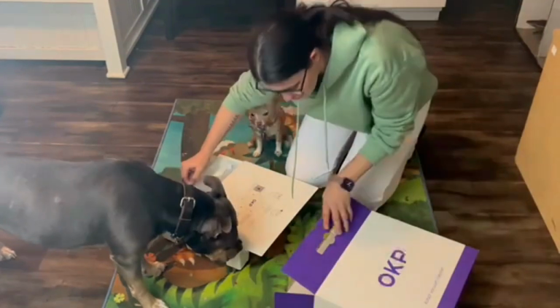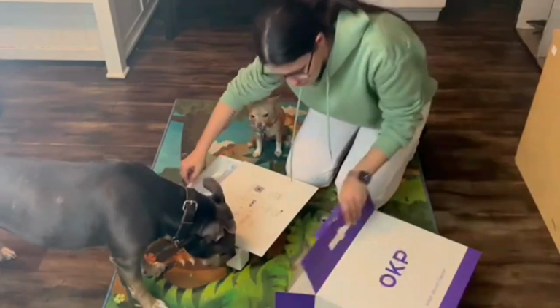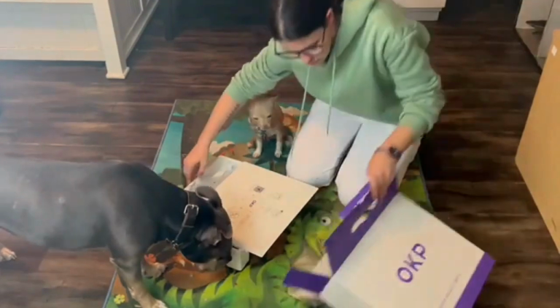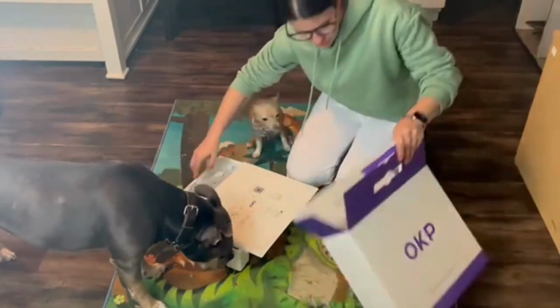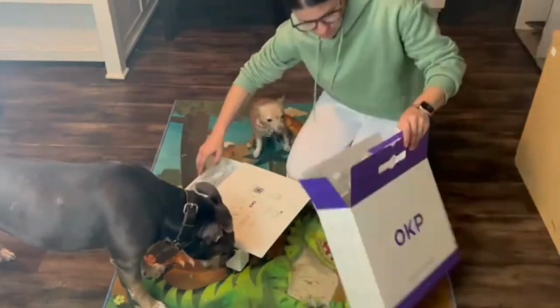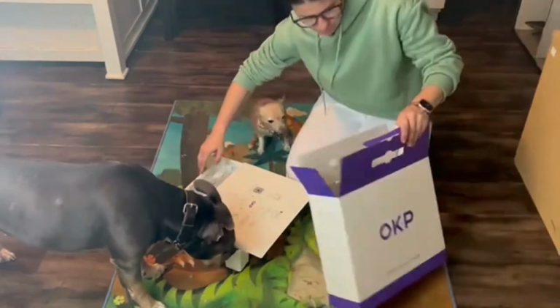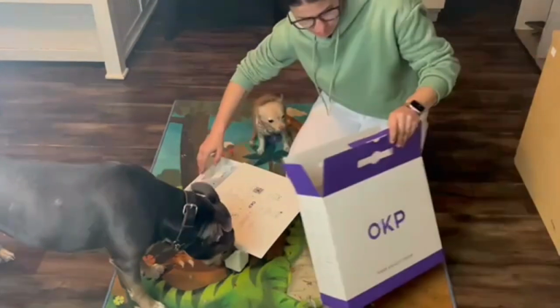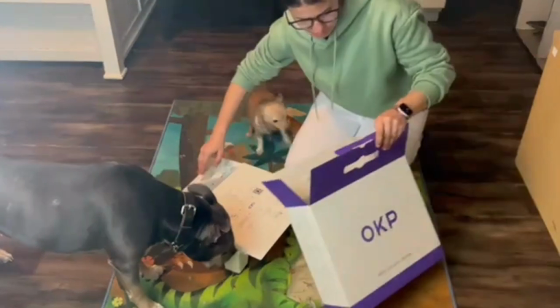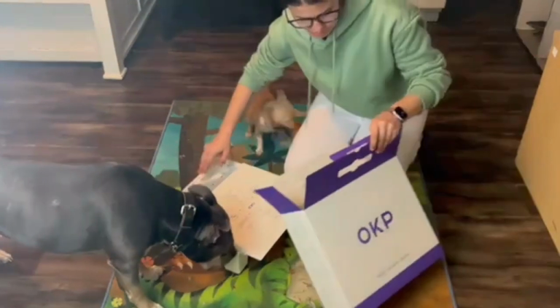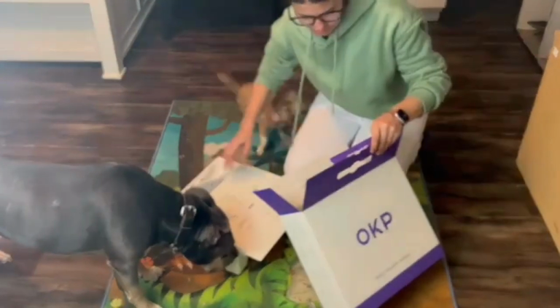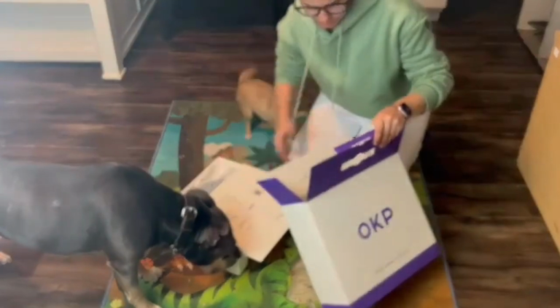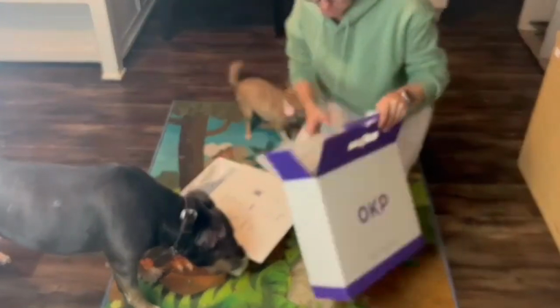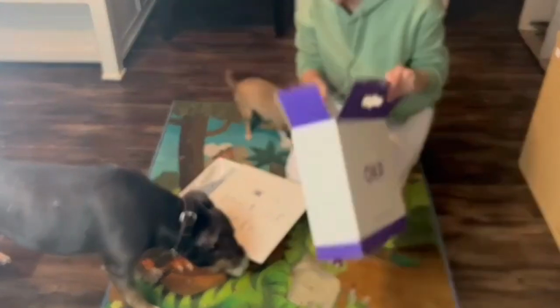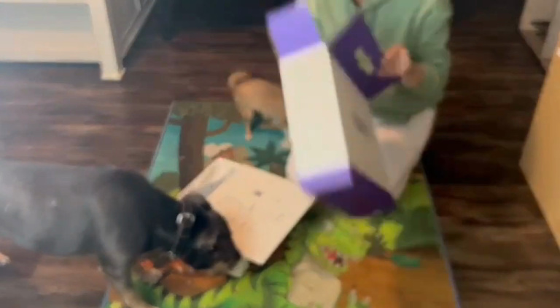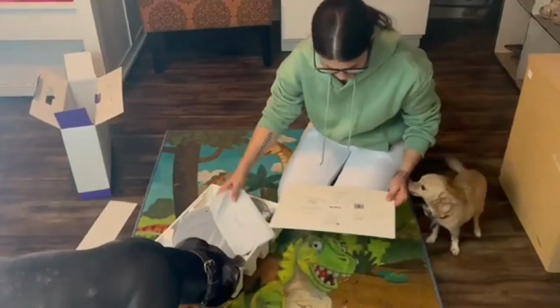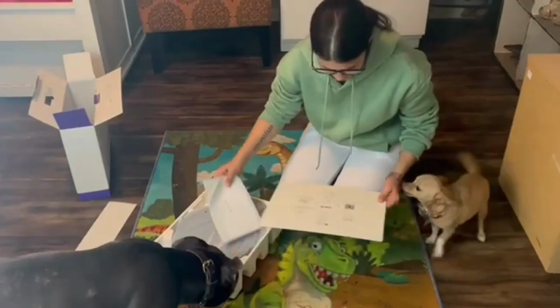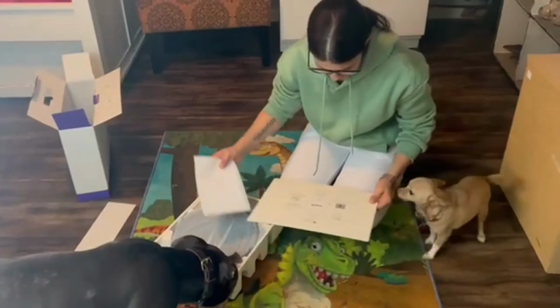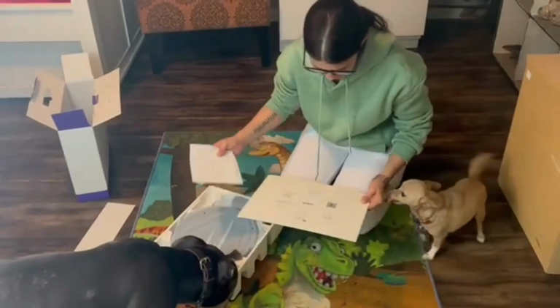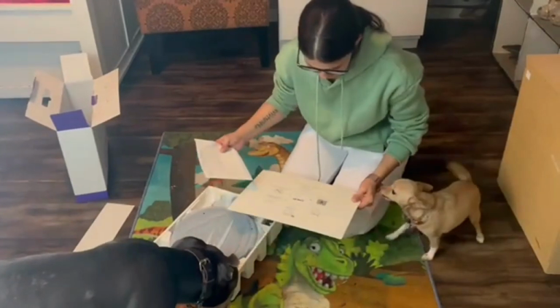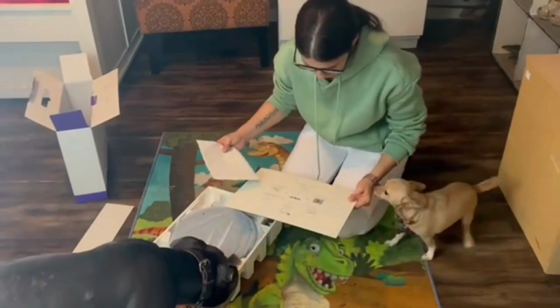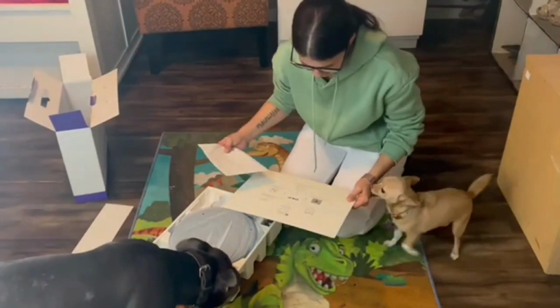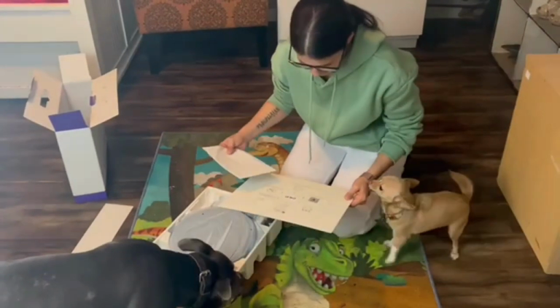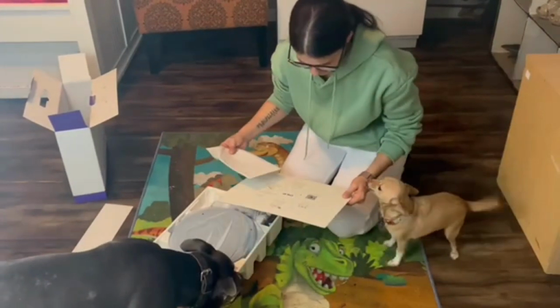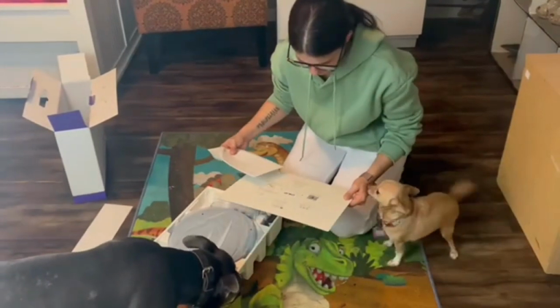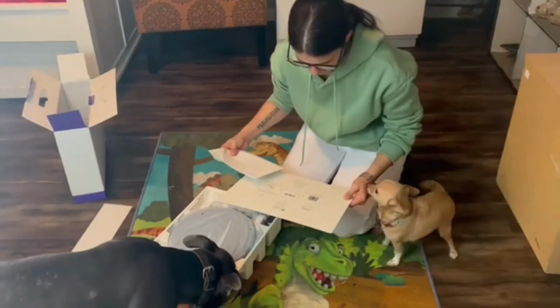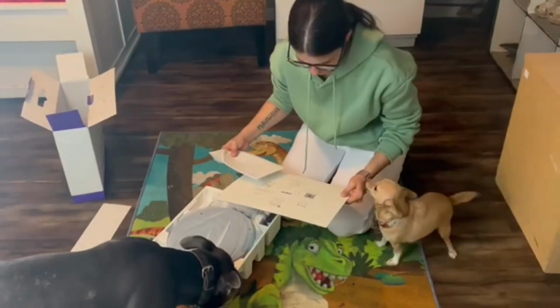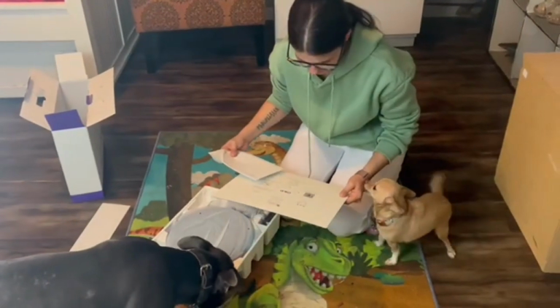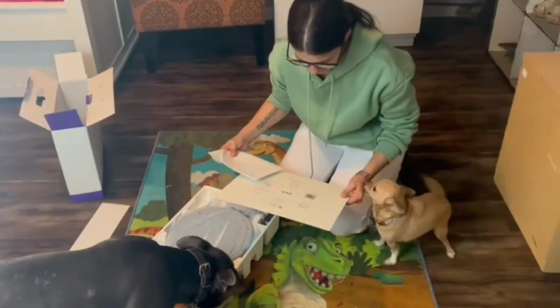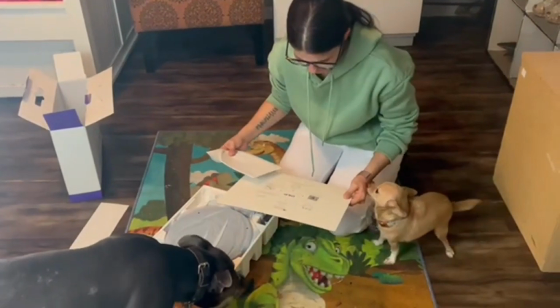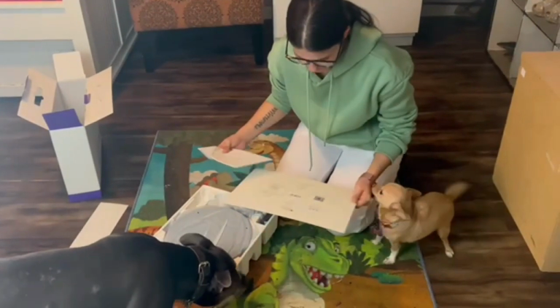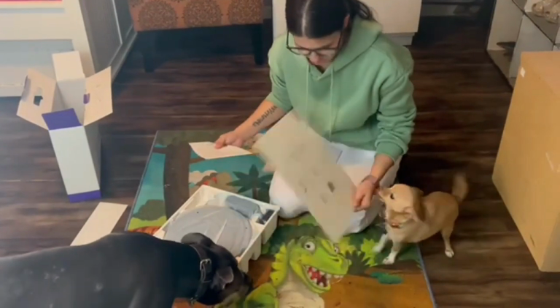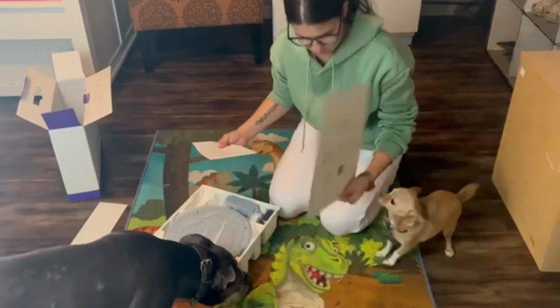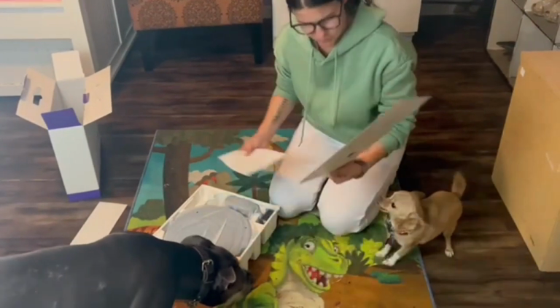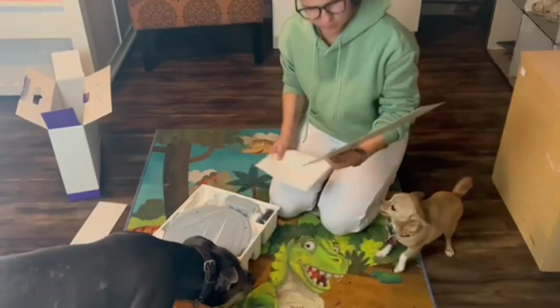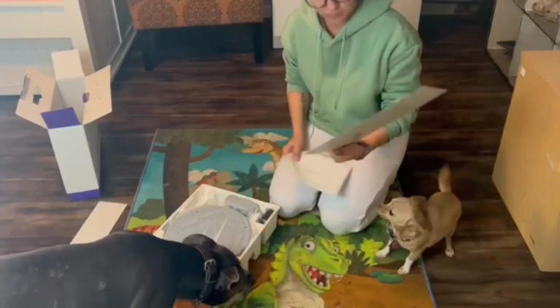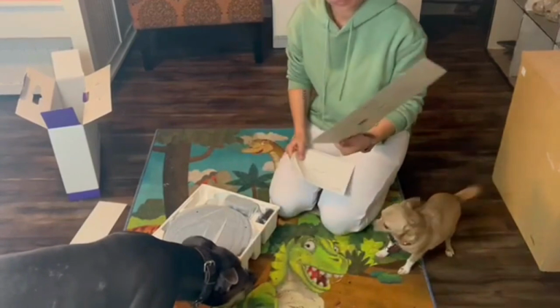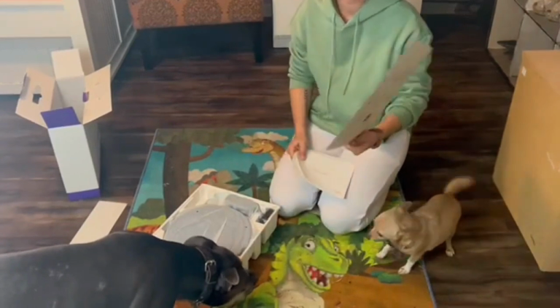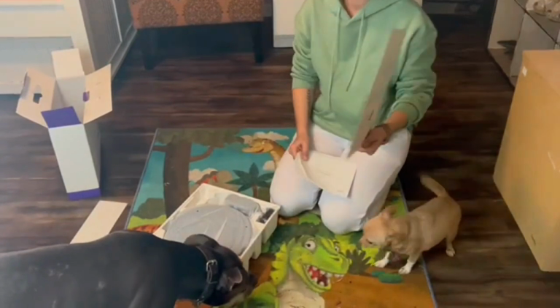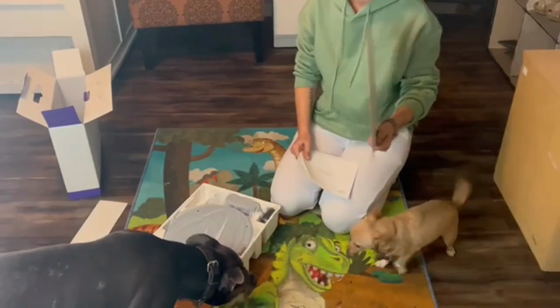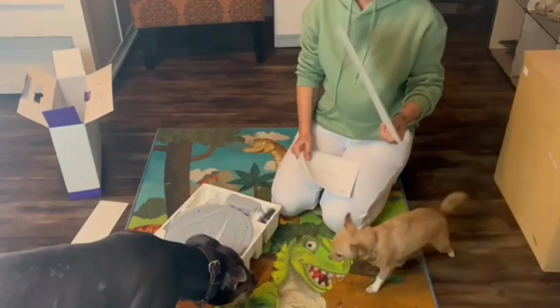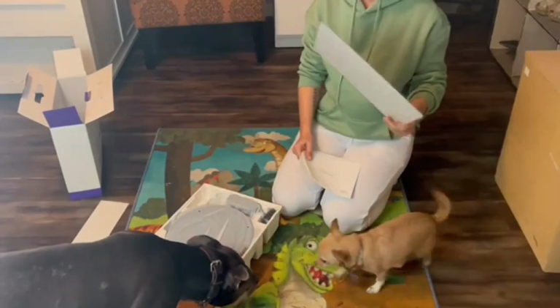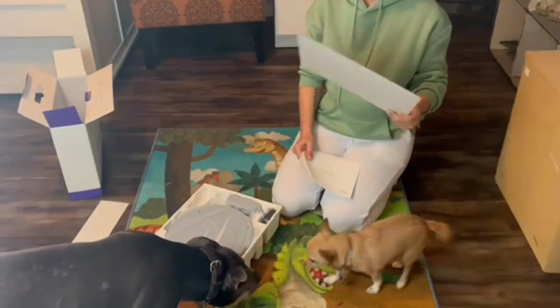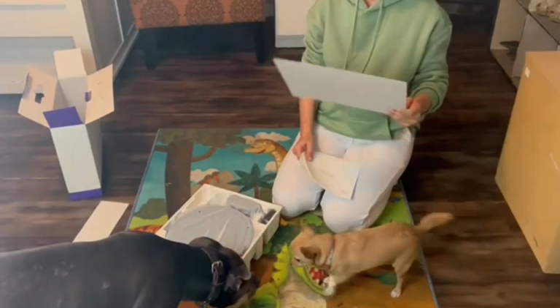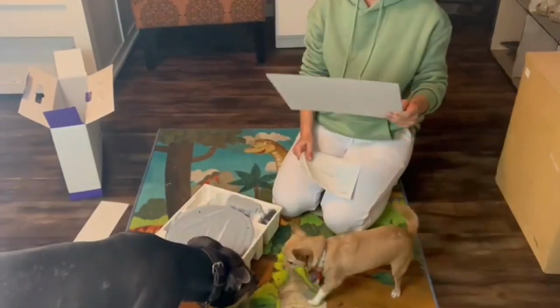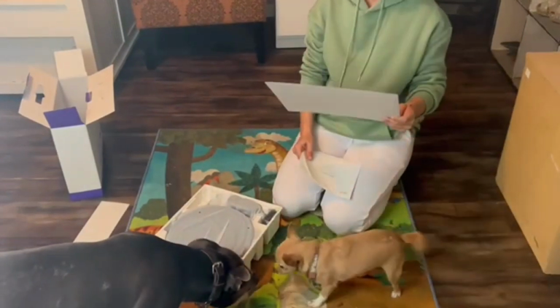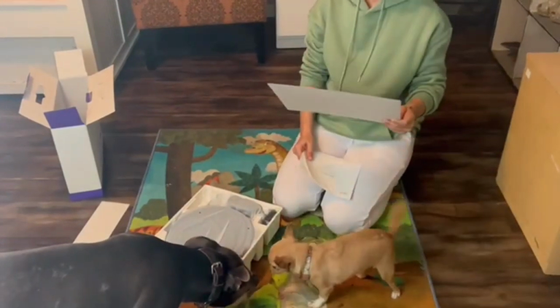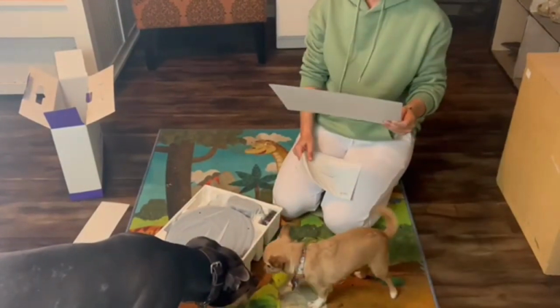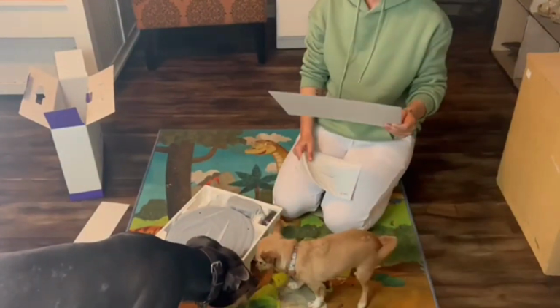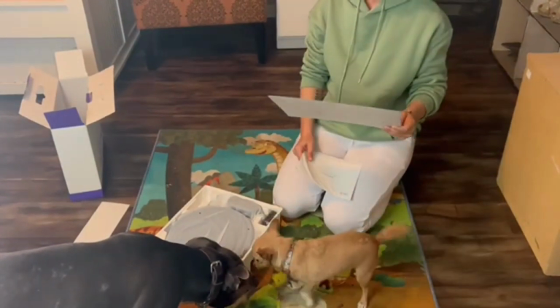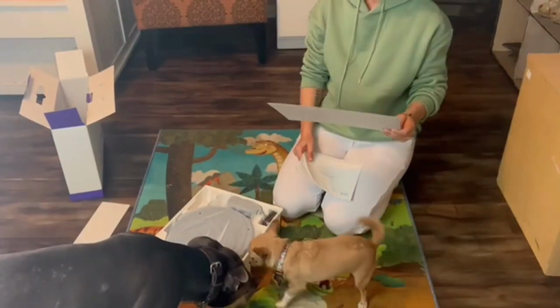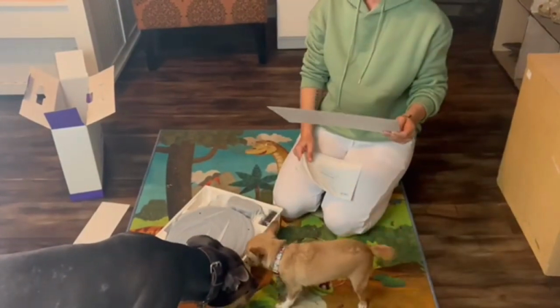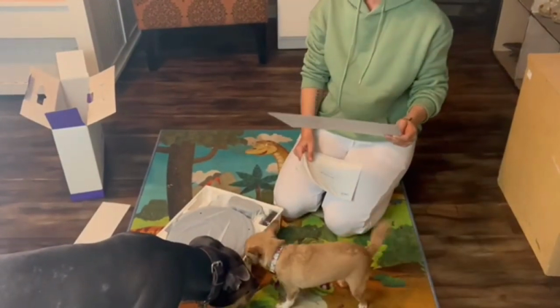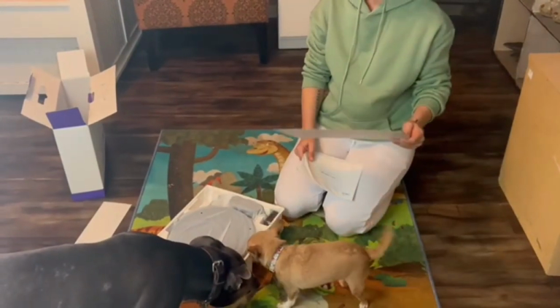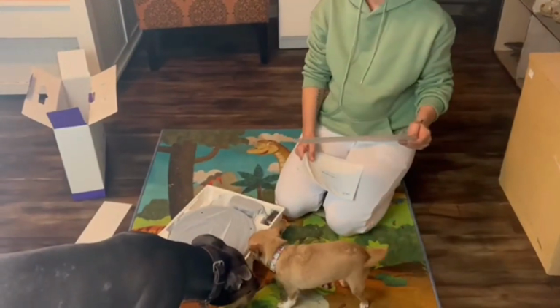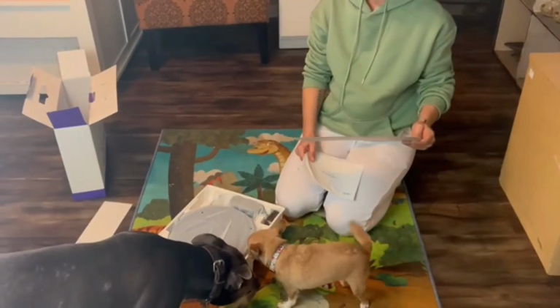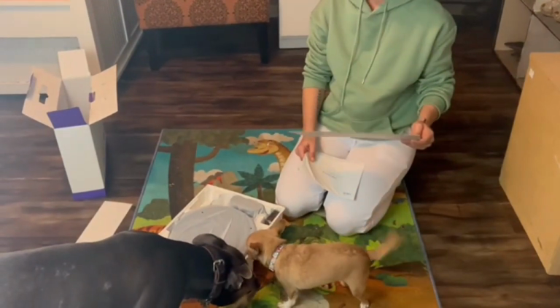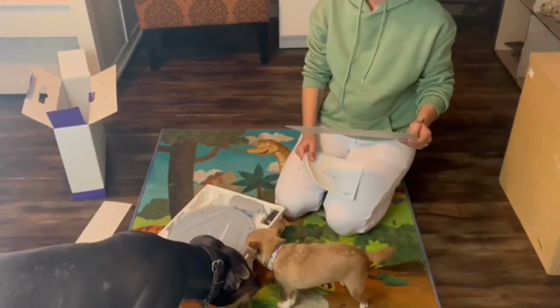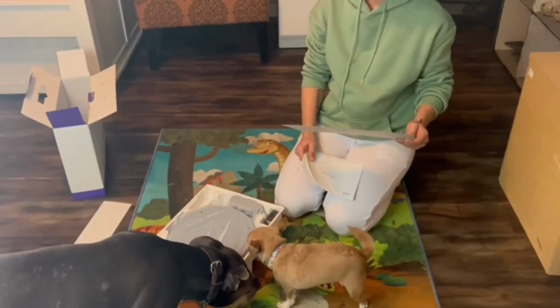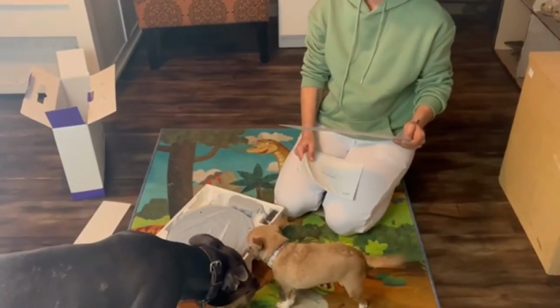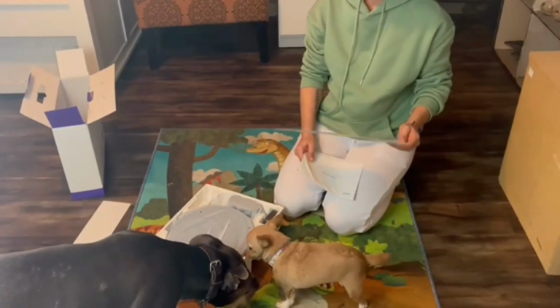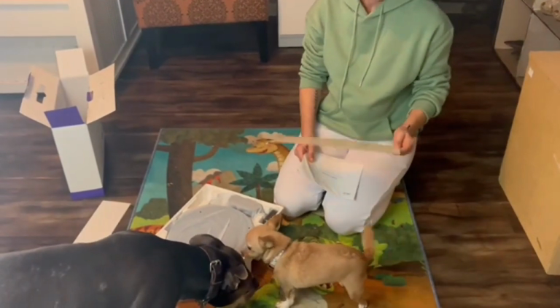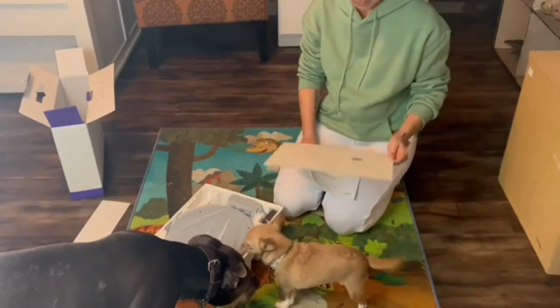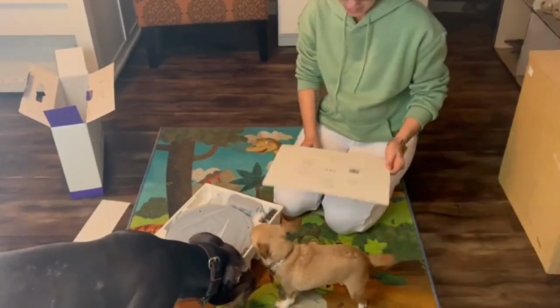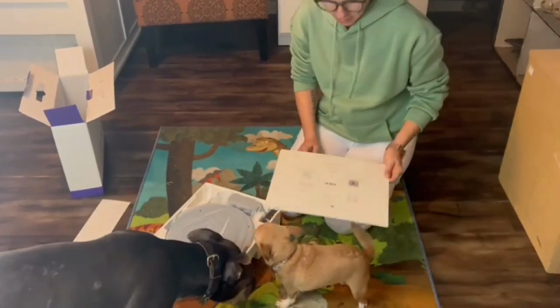My dogs have their own room. They have their own human-sized beds — that's what you're seeing in the background. Don't mind the junk and my shoe rack, etc.